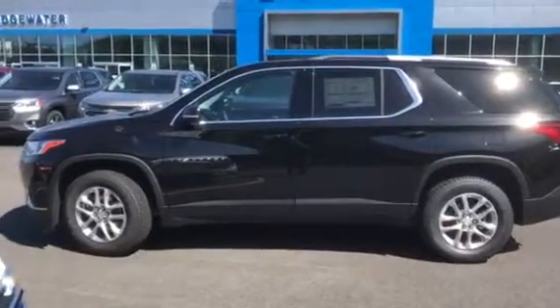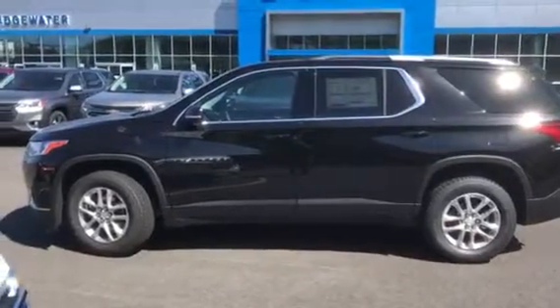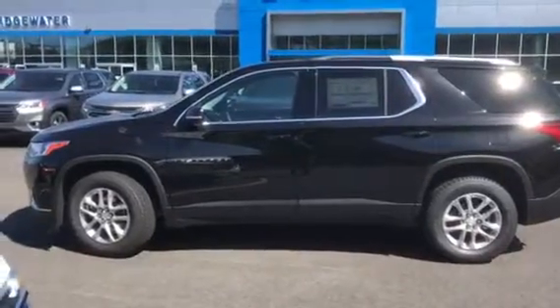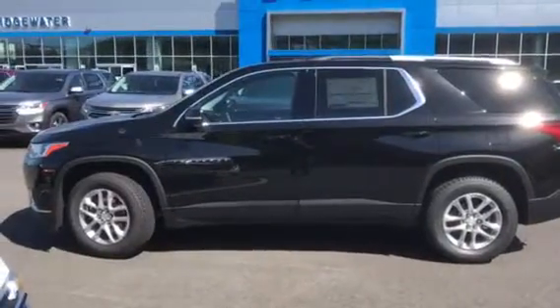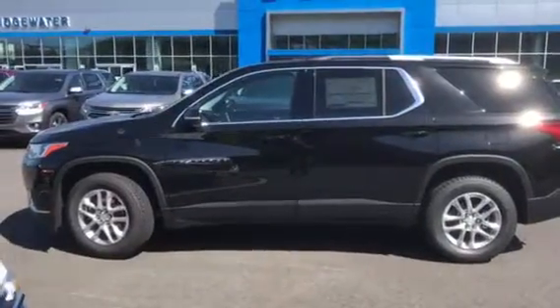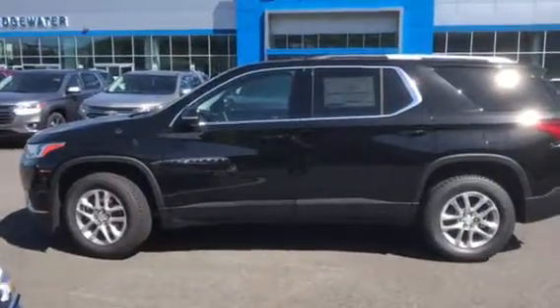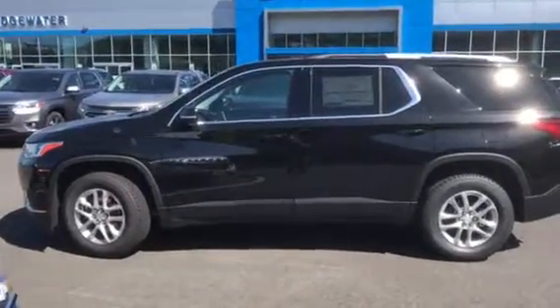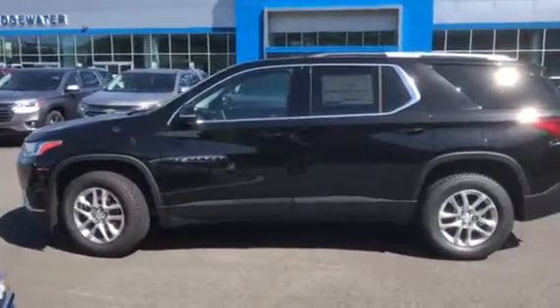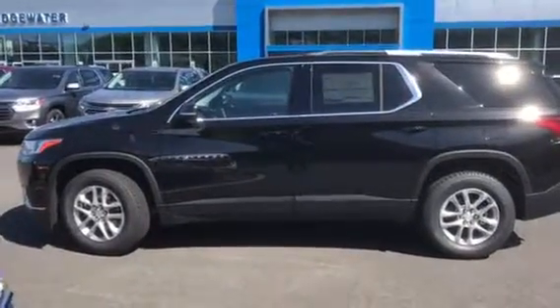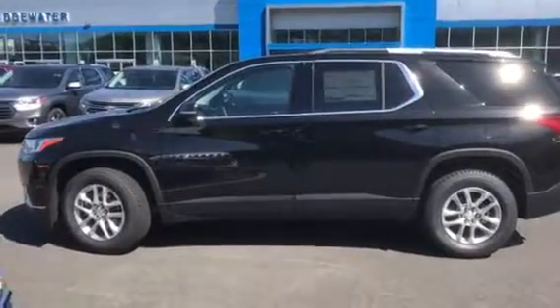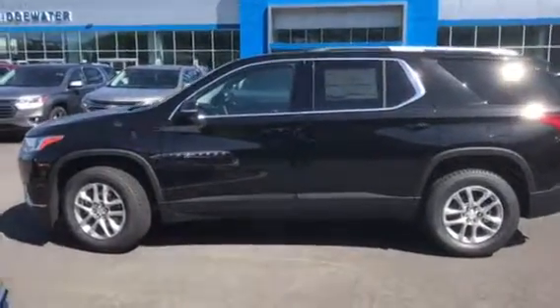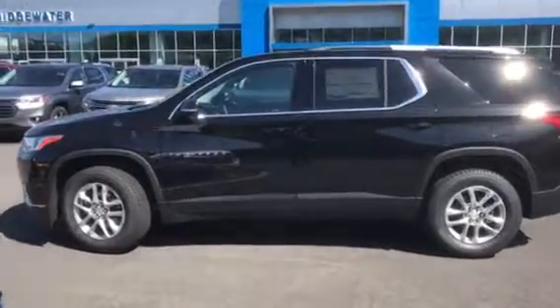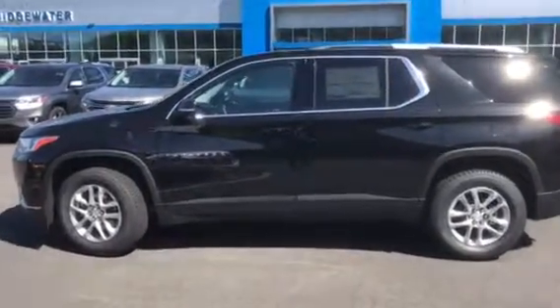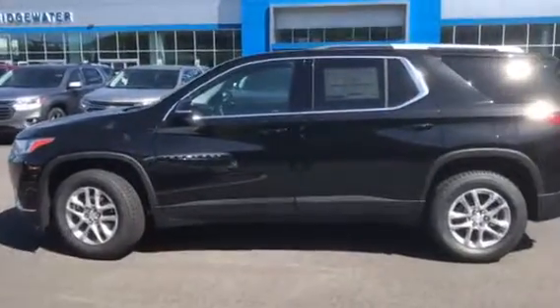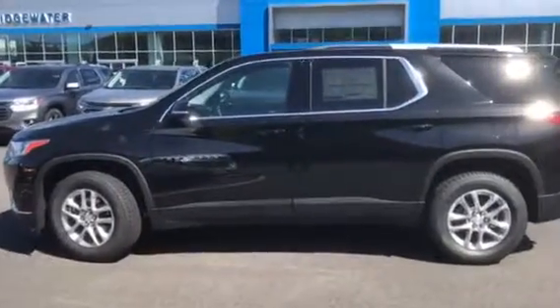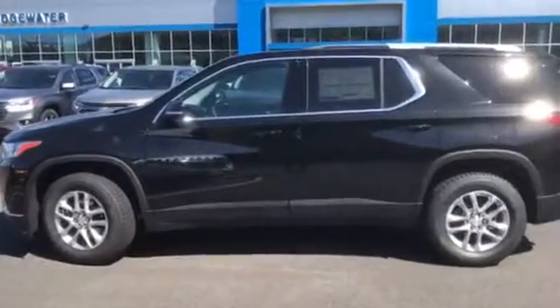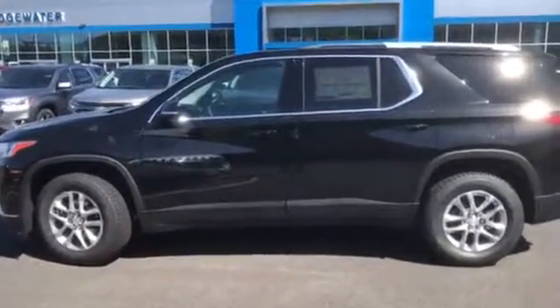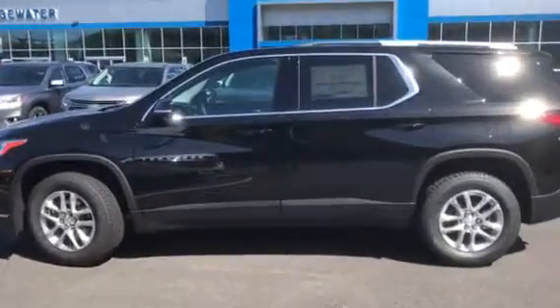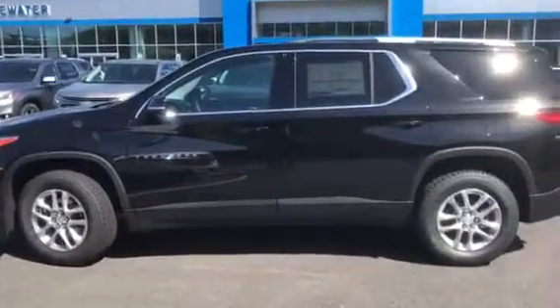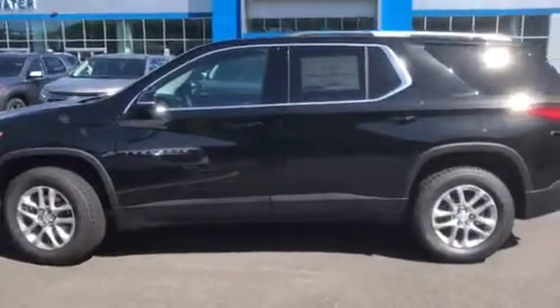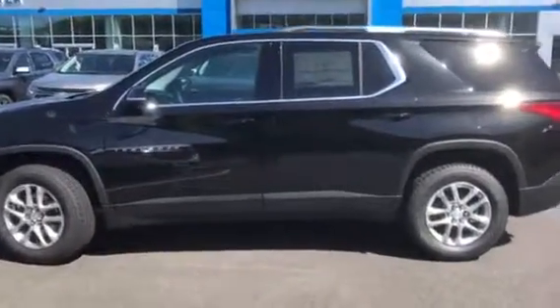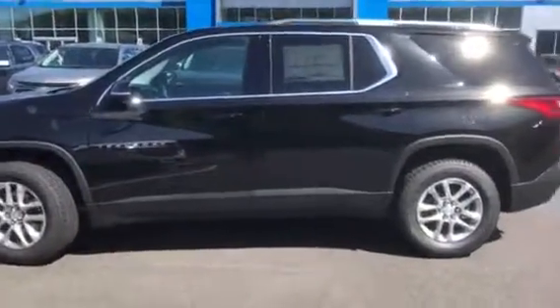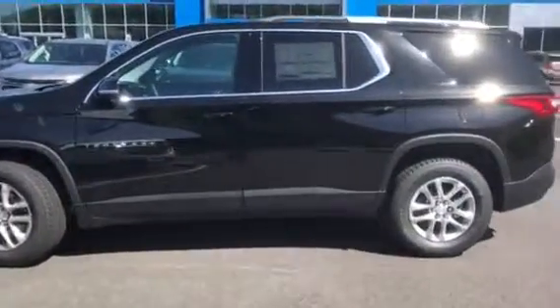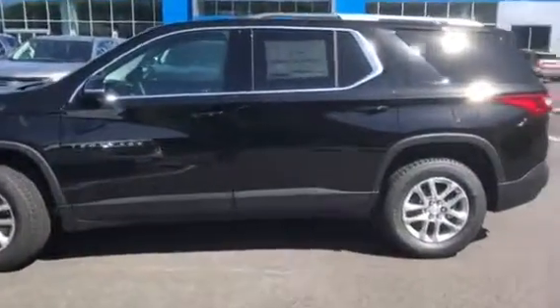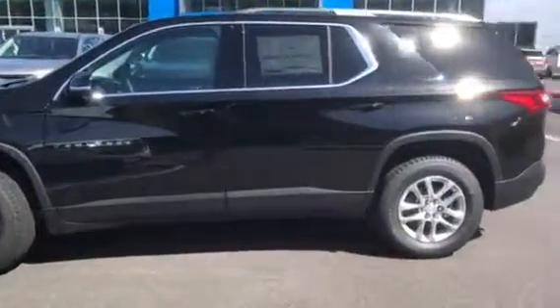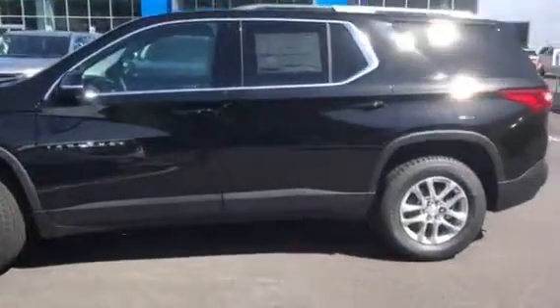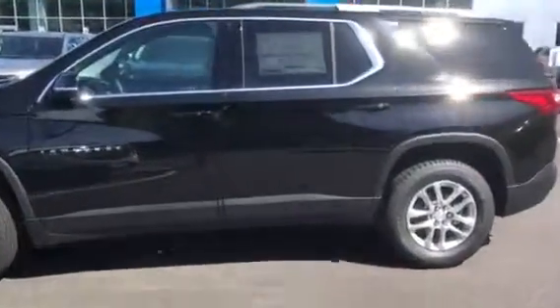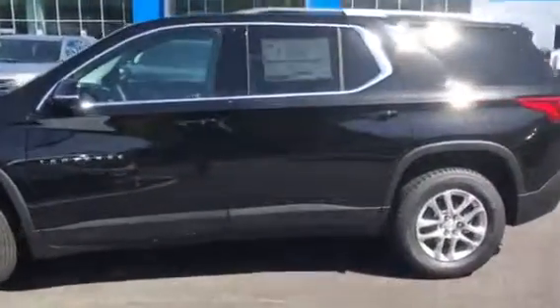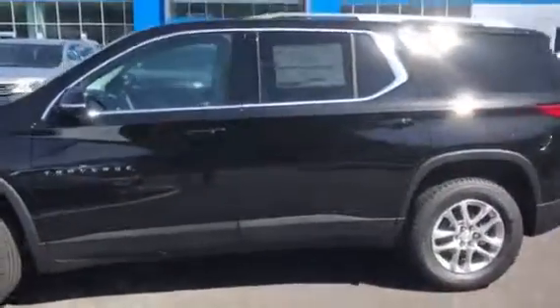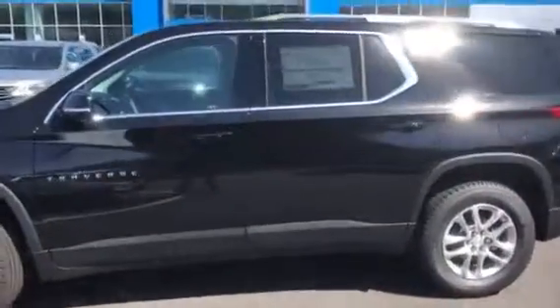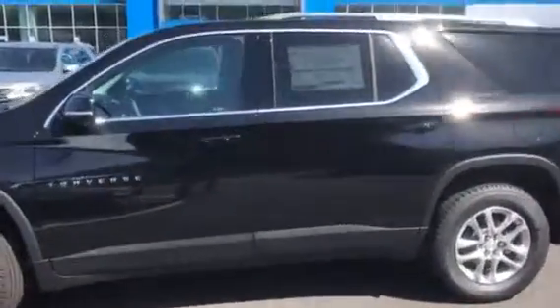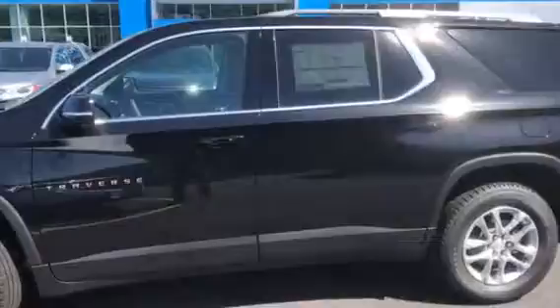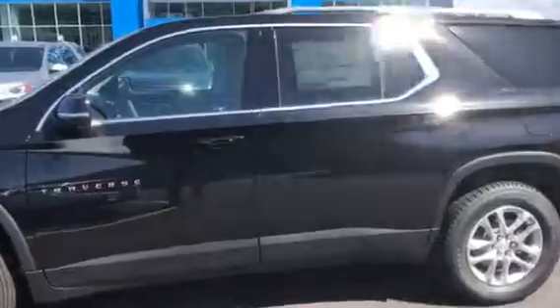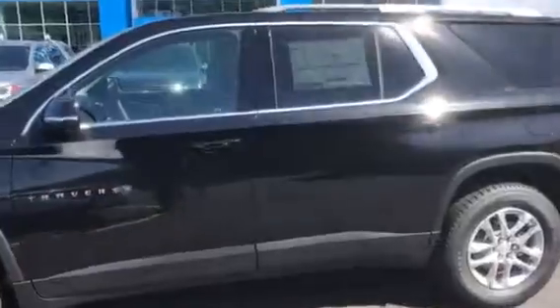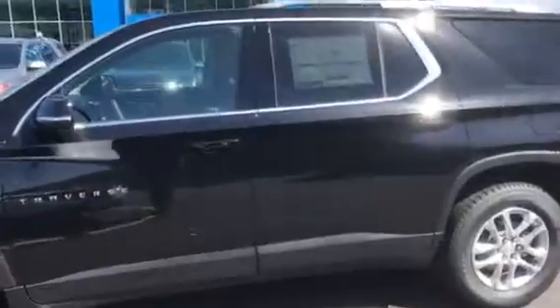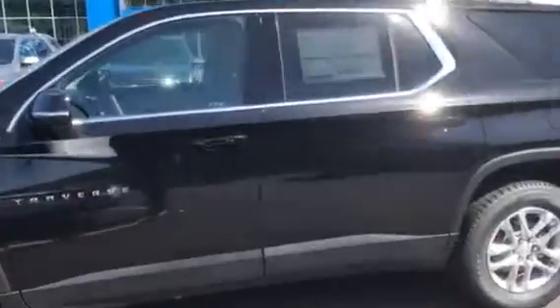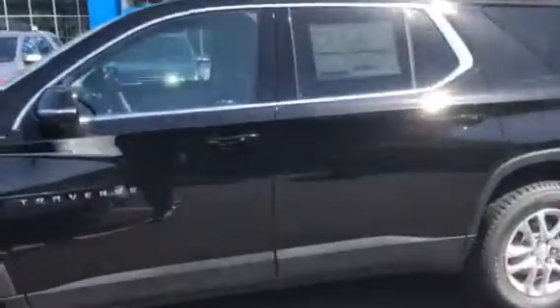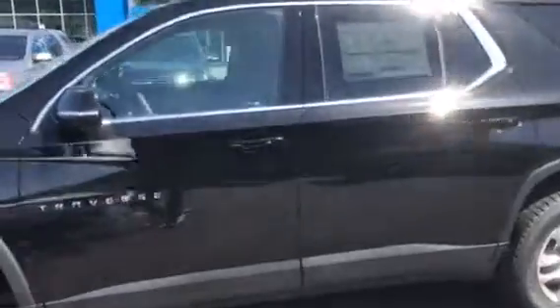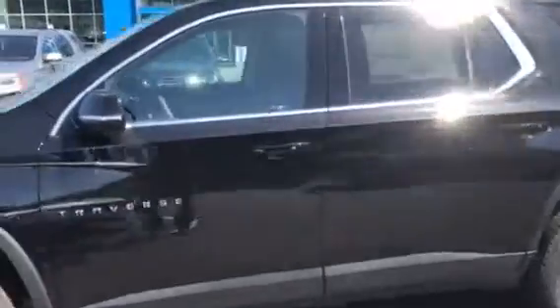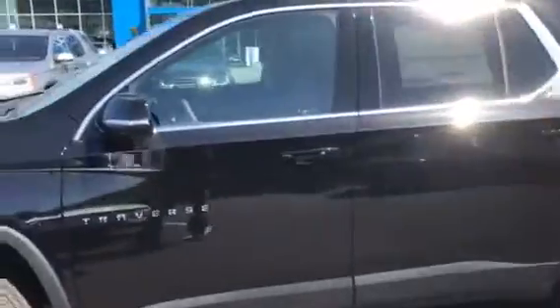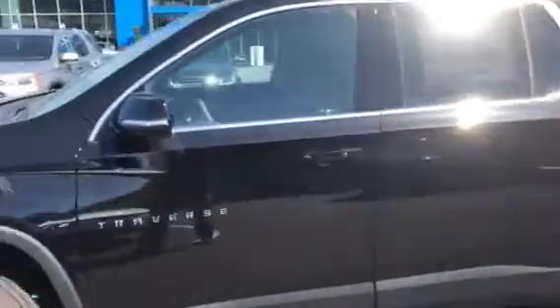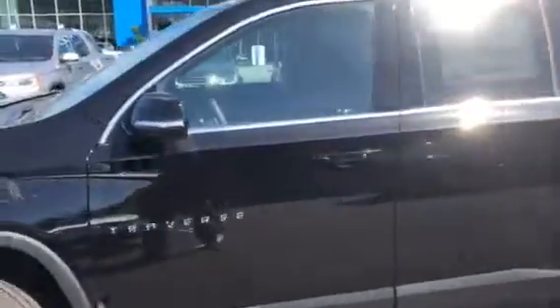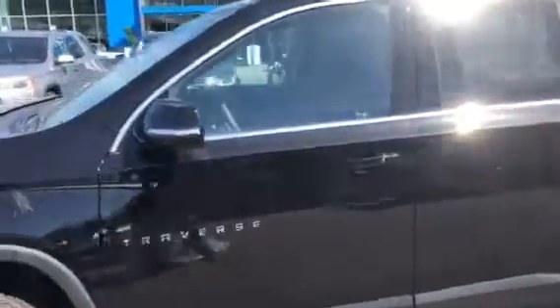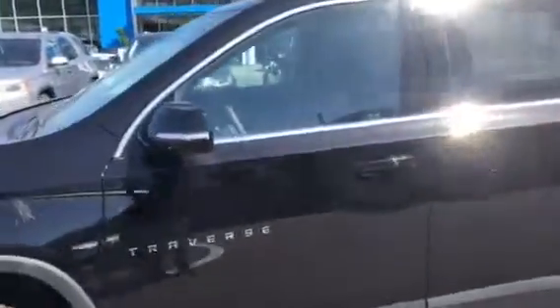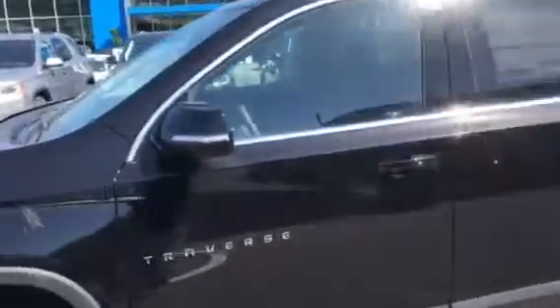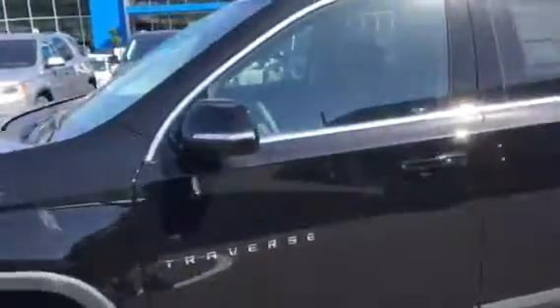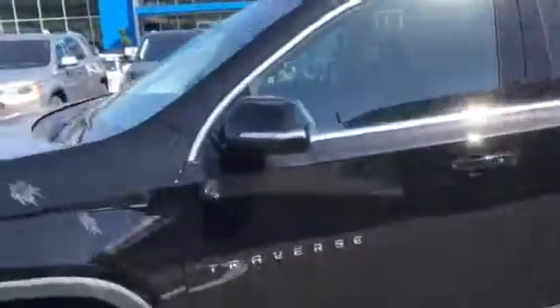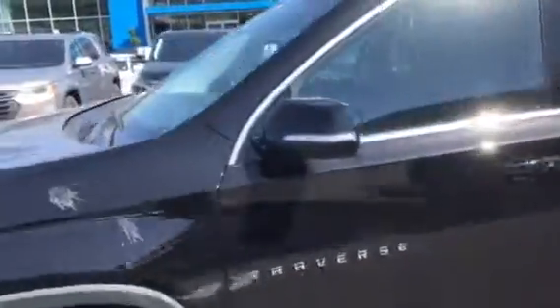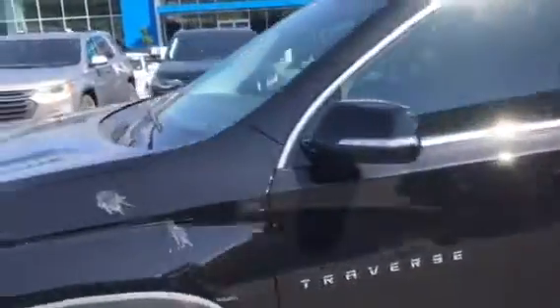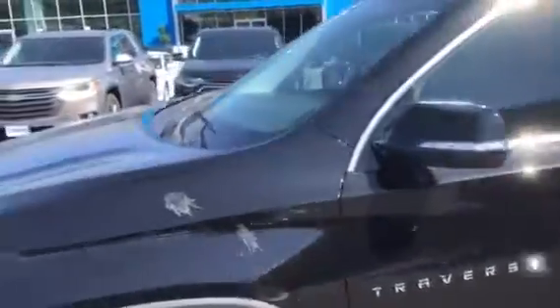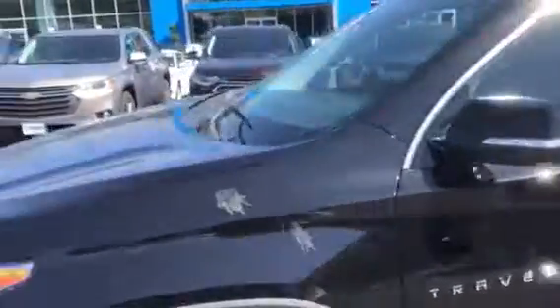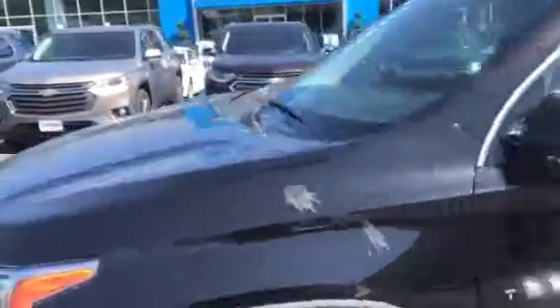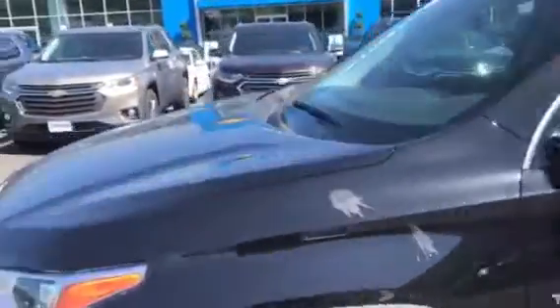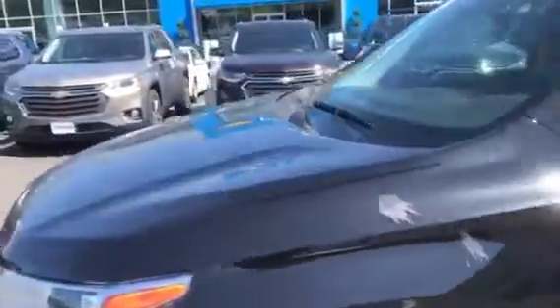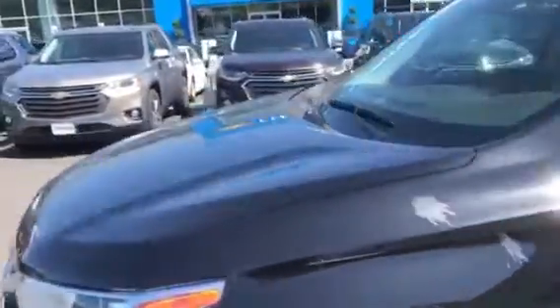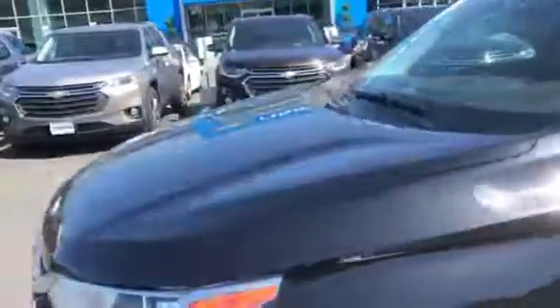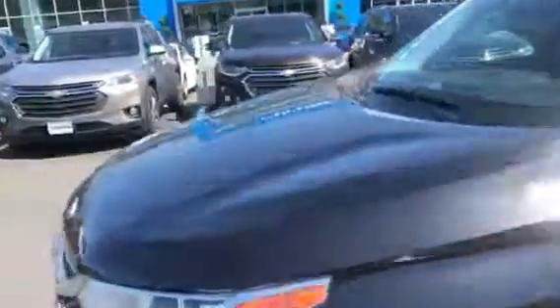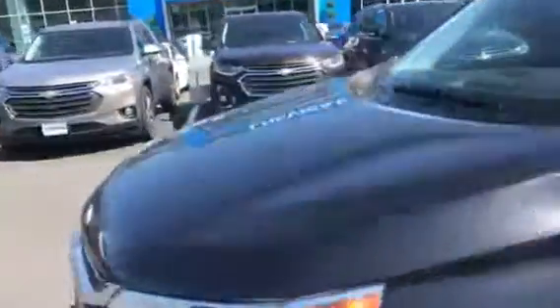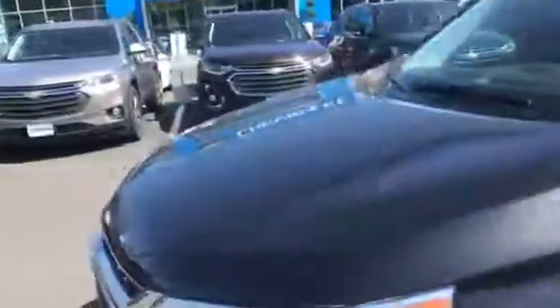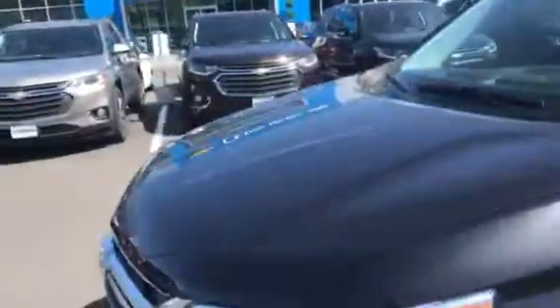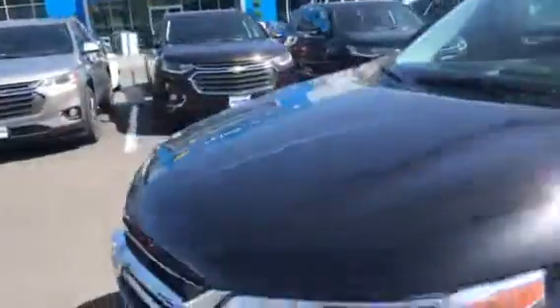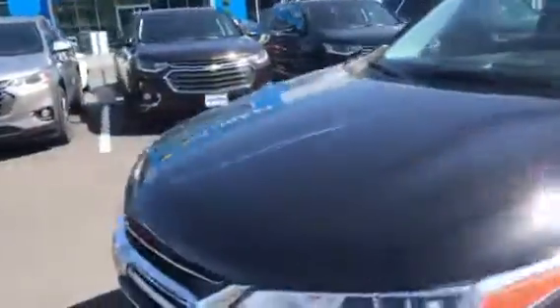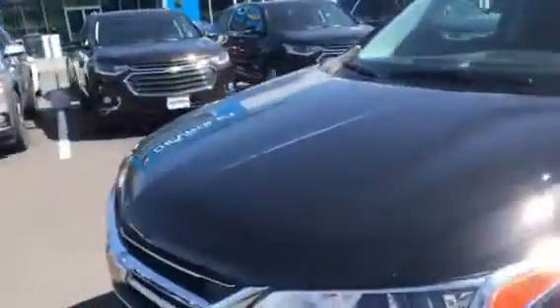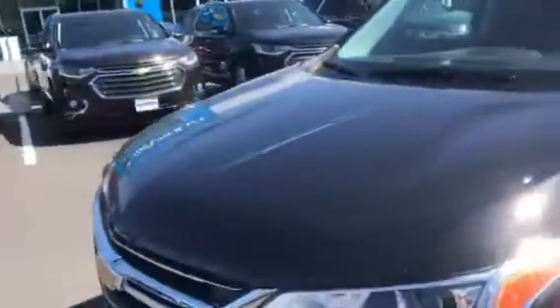I thought I'd take a video of this. Looks great — same engine, same transmission, still all-wheel drive.